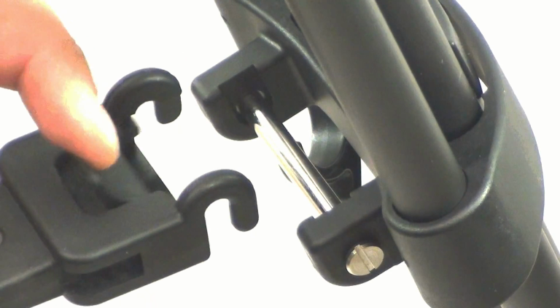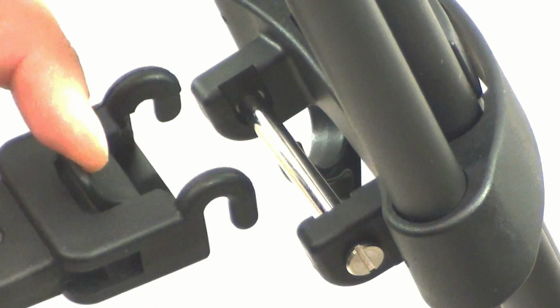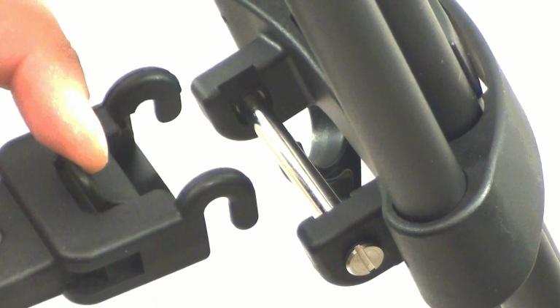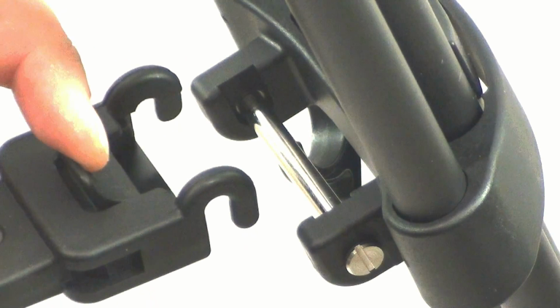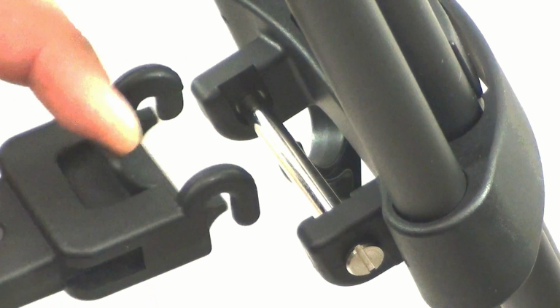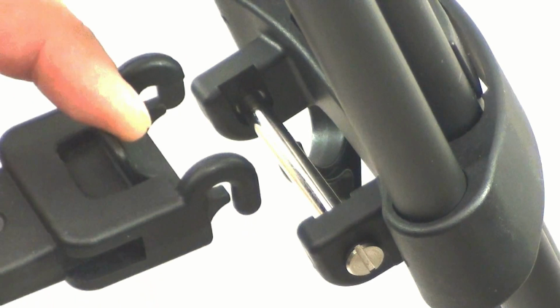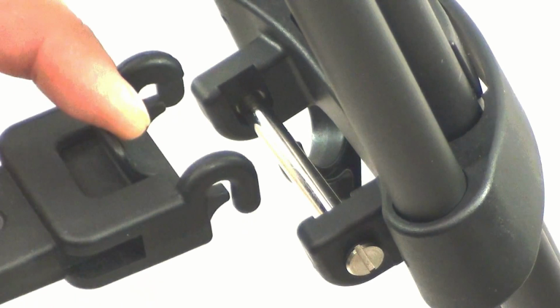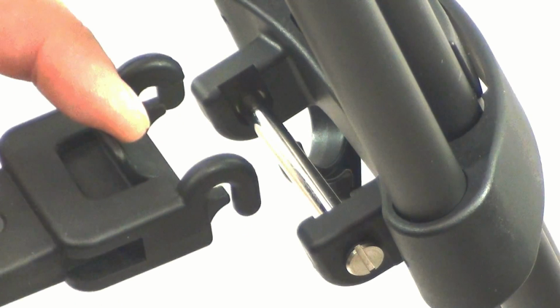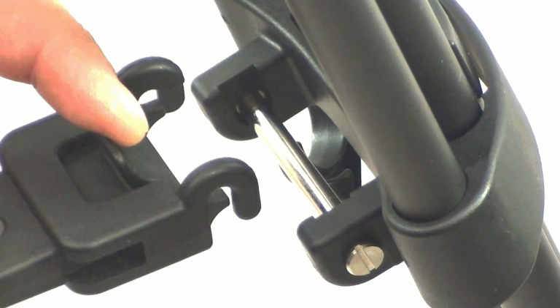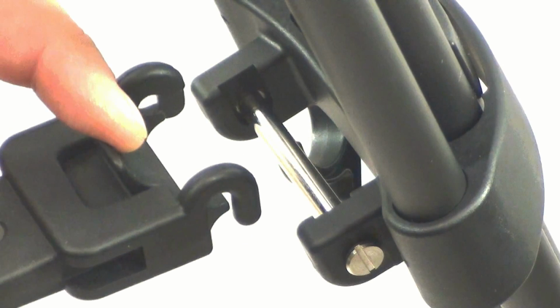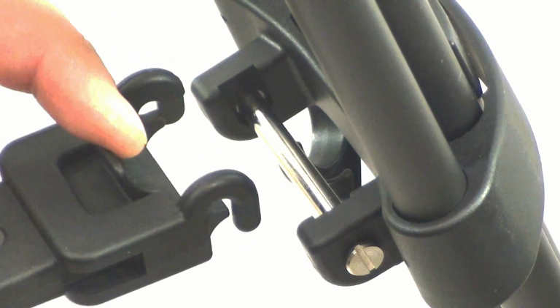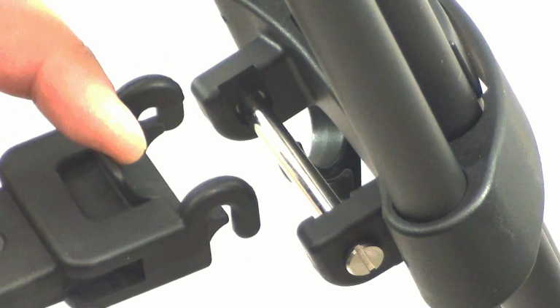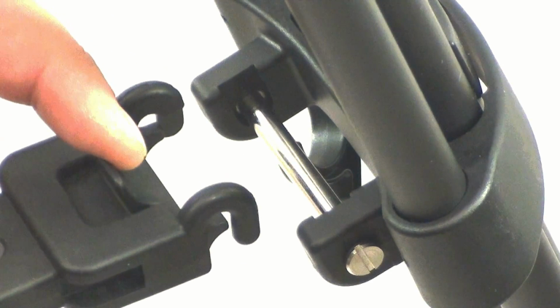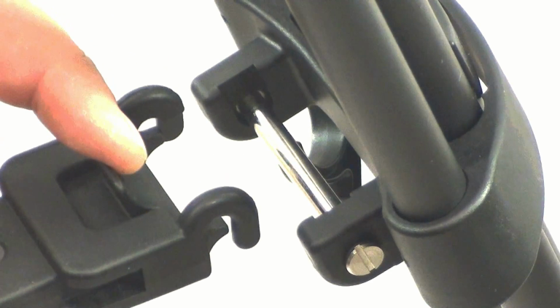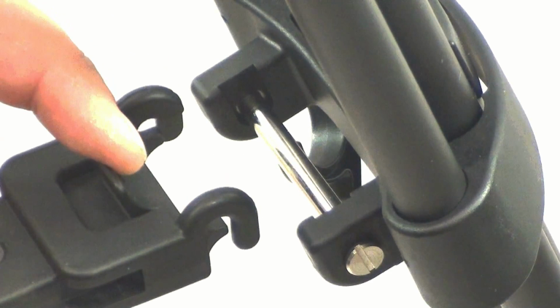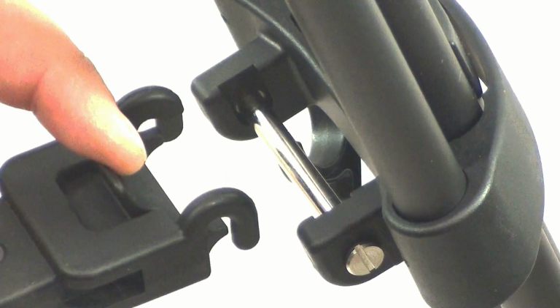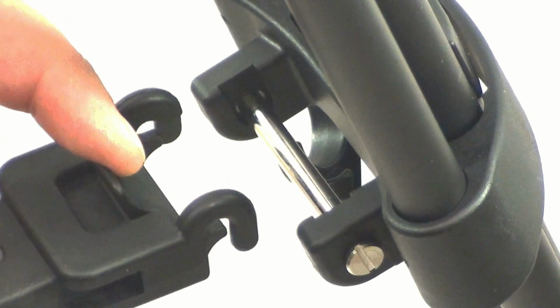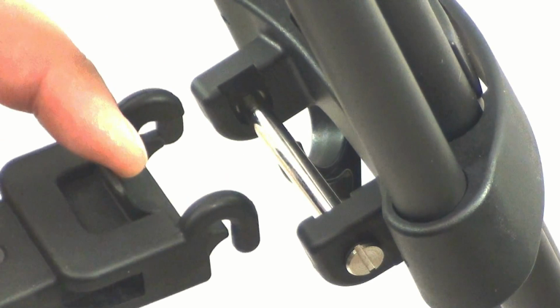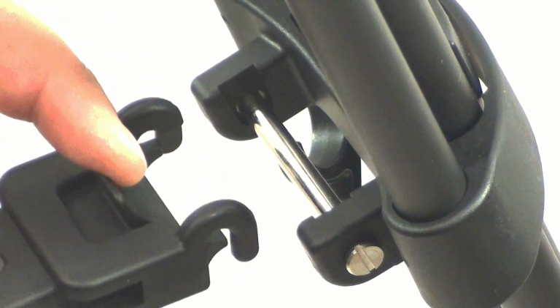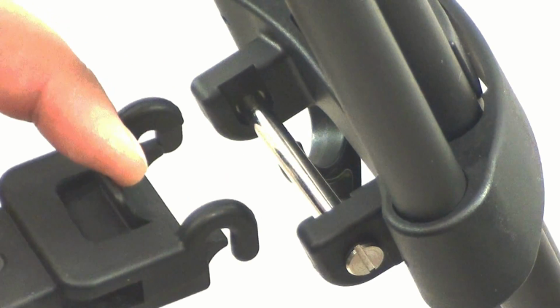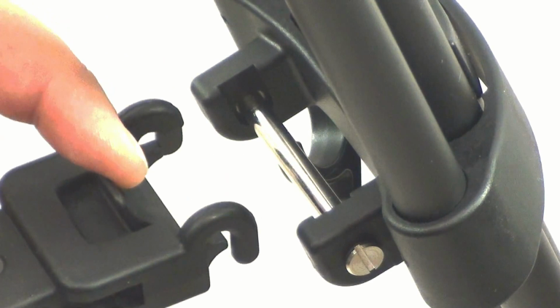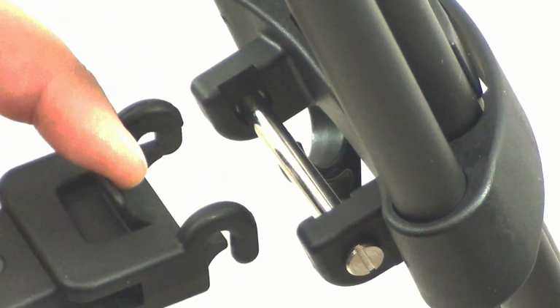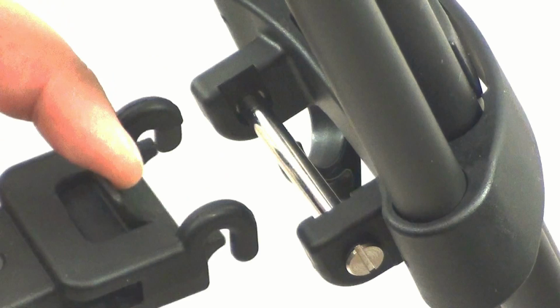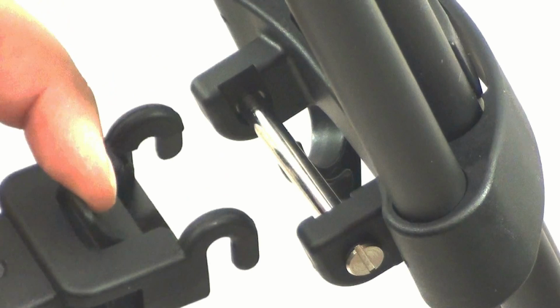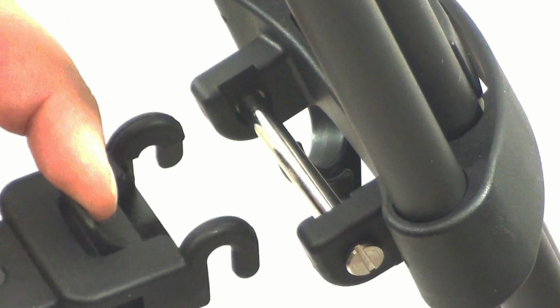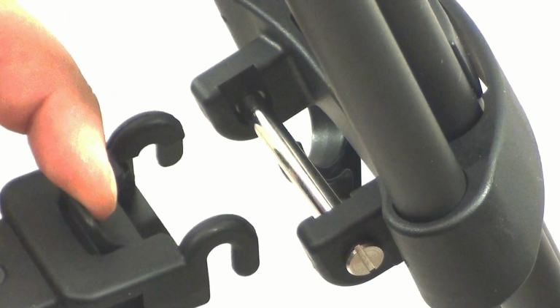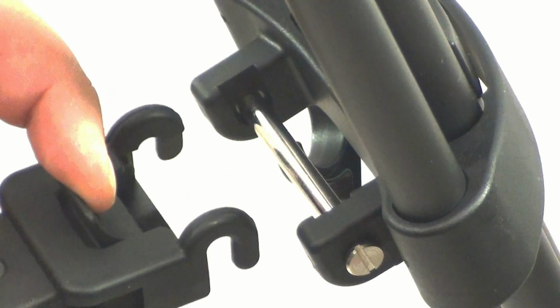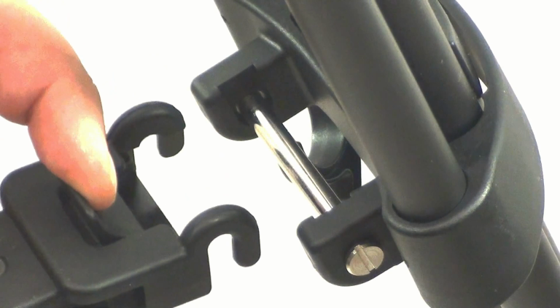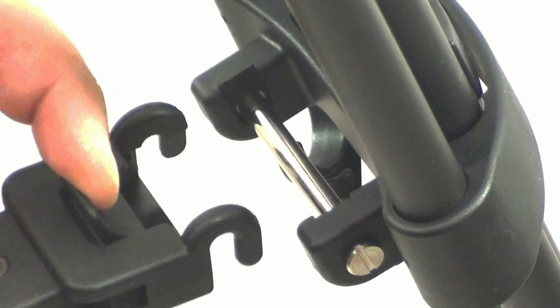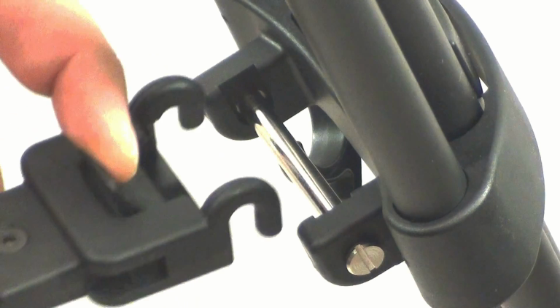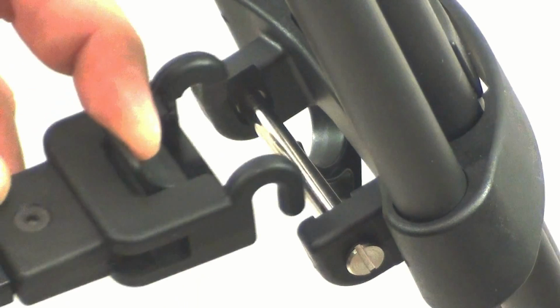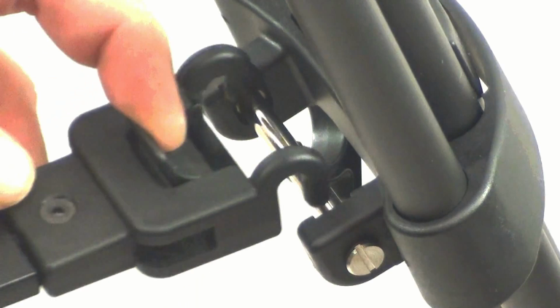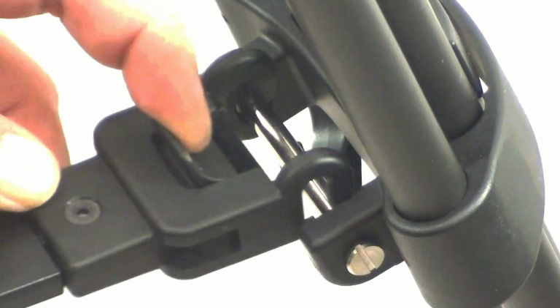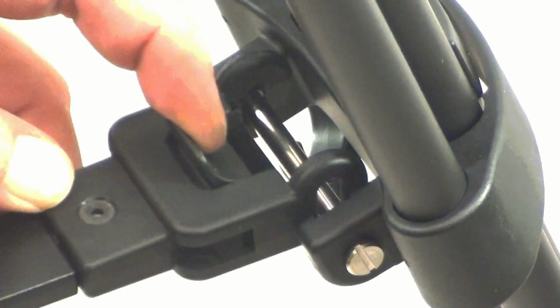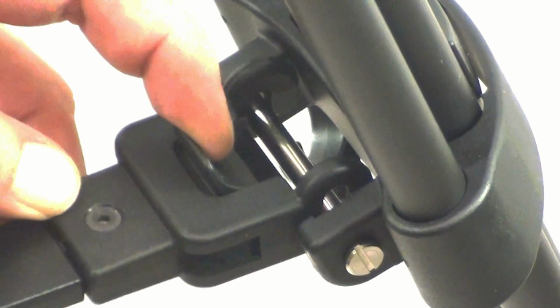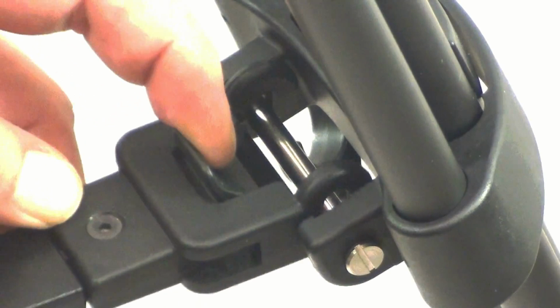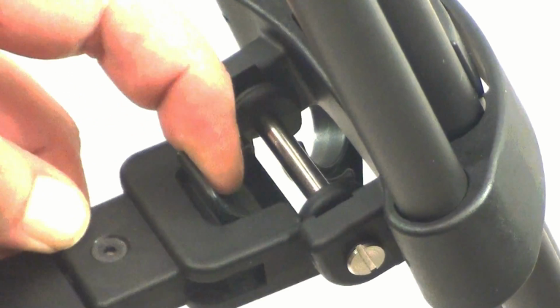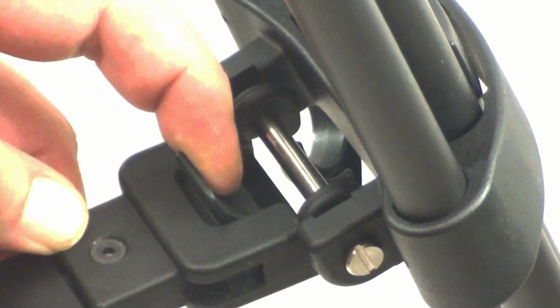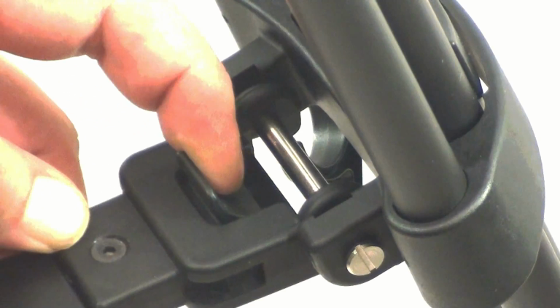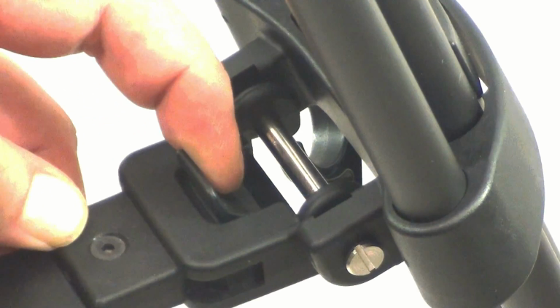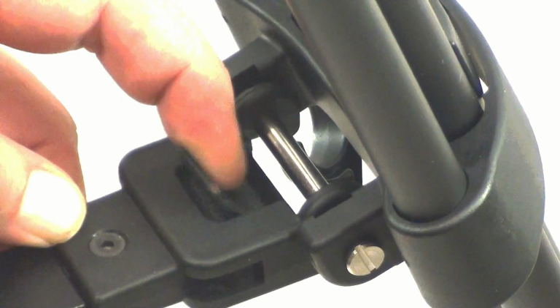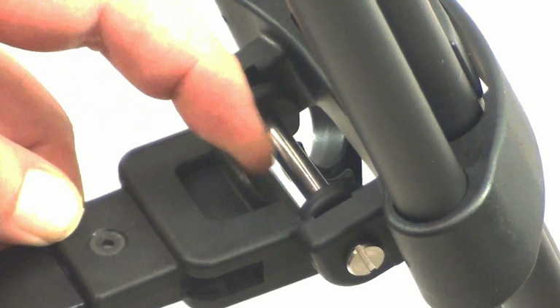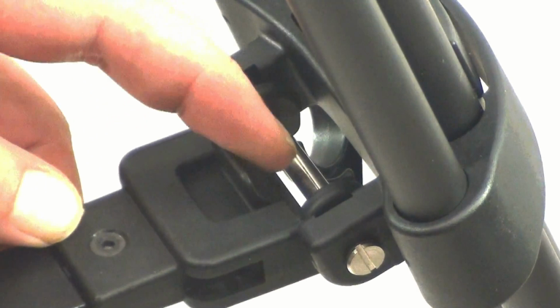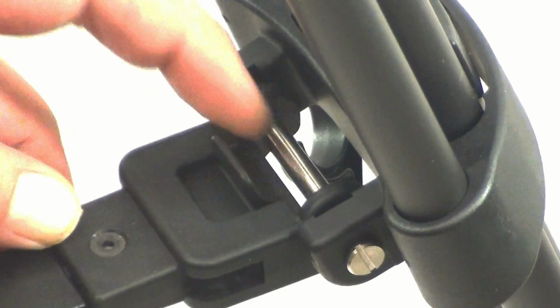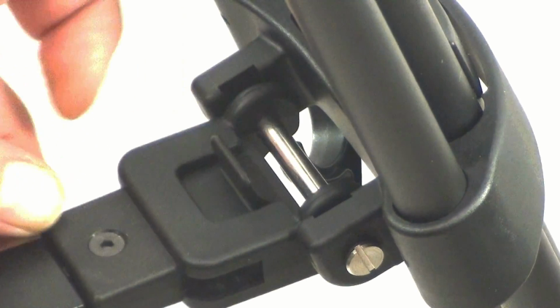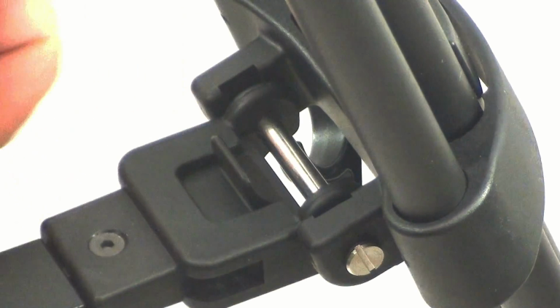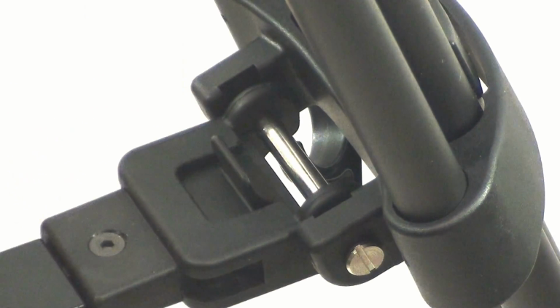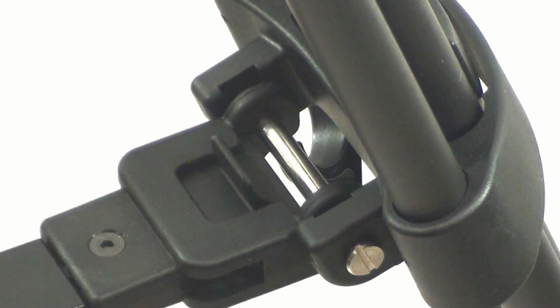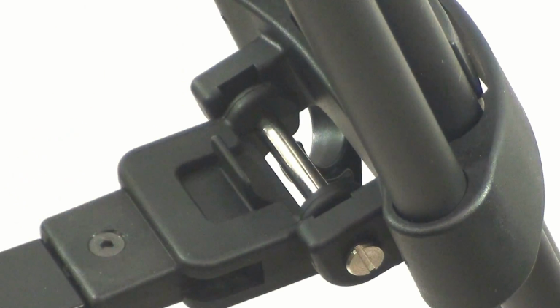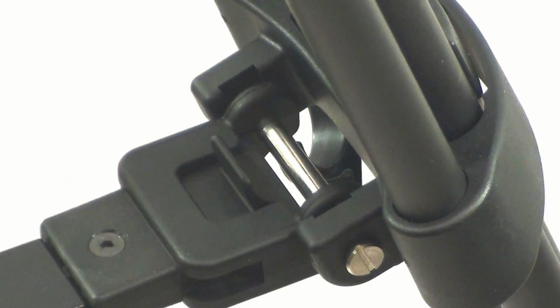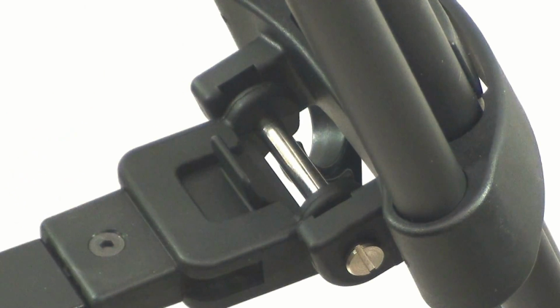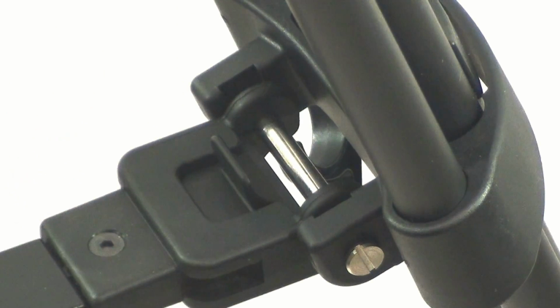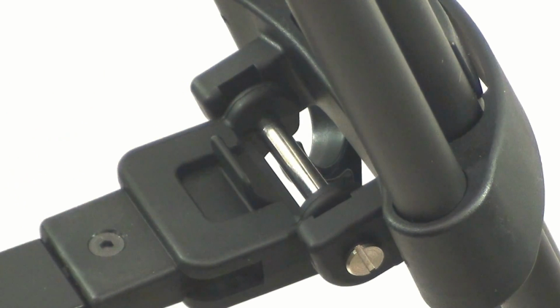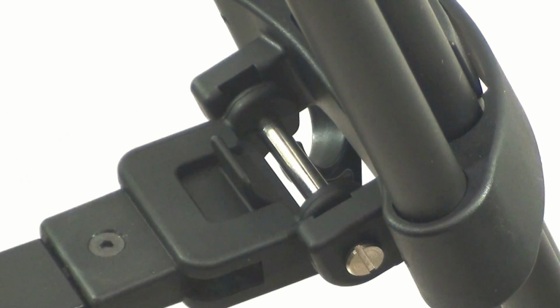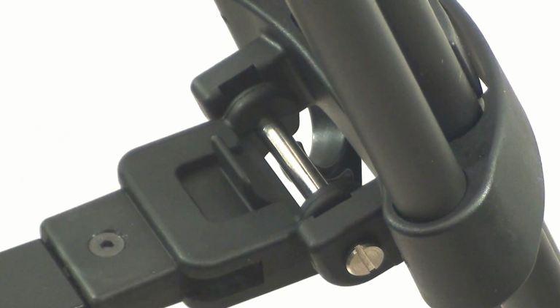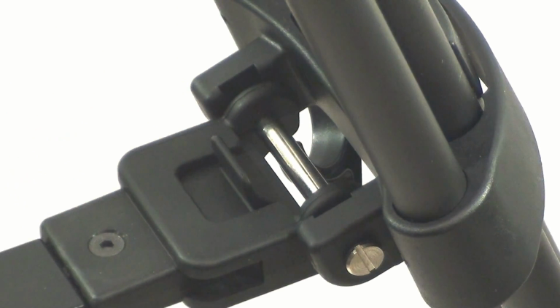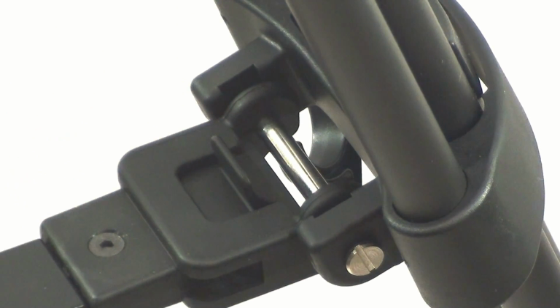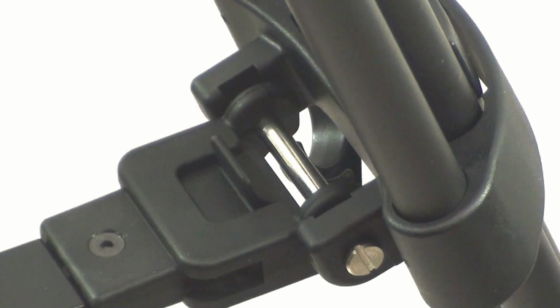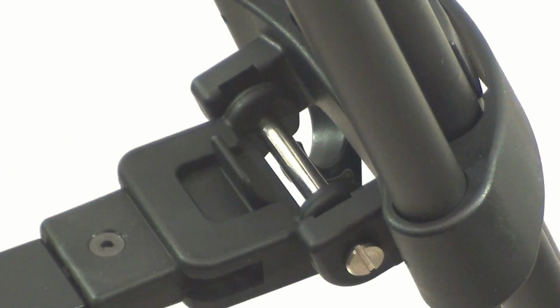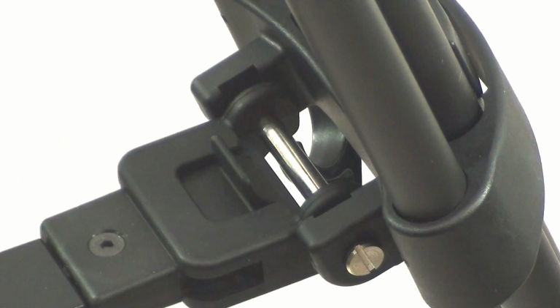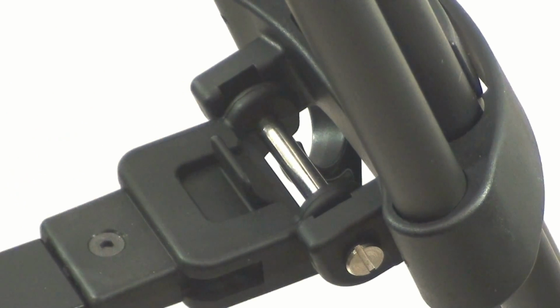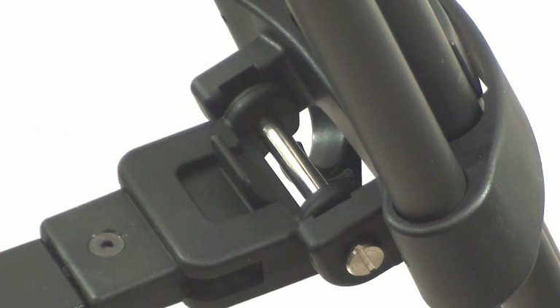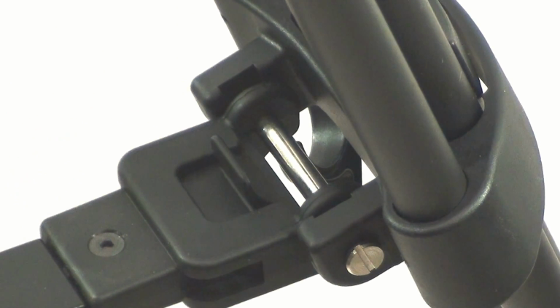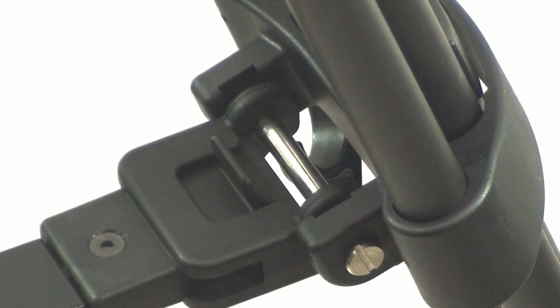Install the mid-spreader by pulling back on the lock clips, hook on to the mounting bar, and re-engage the lock for all three legs.